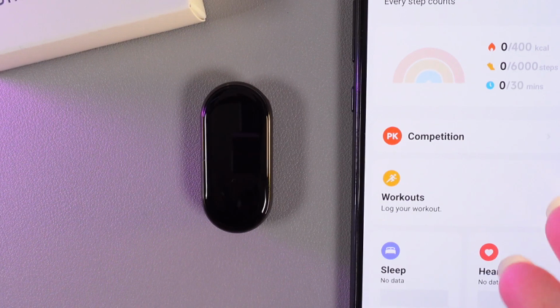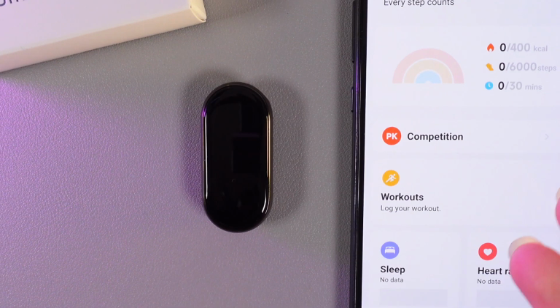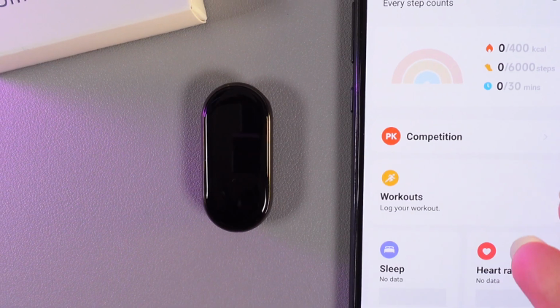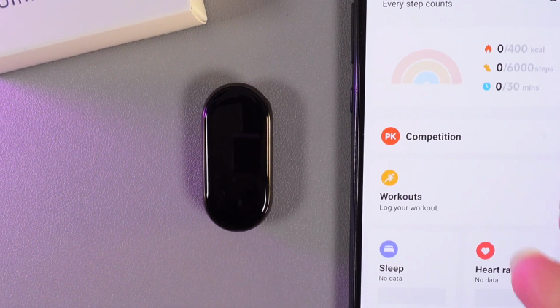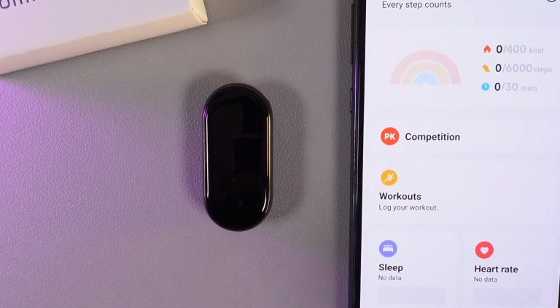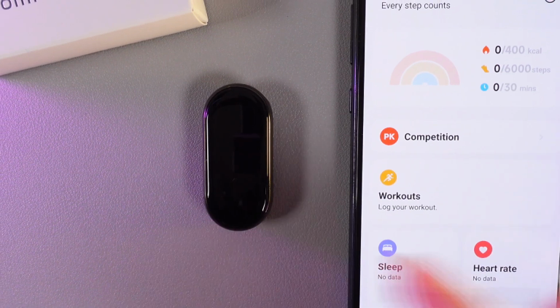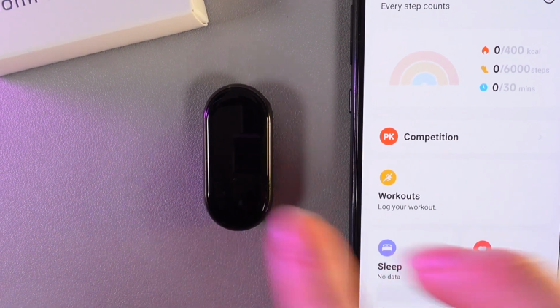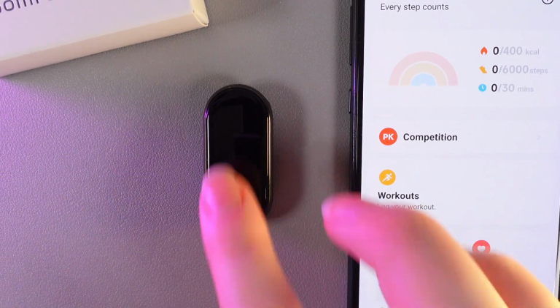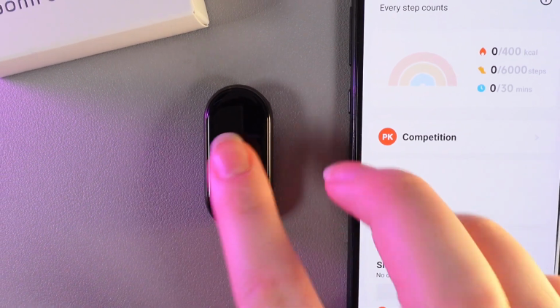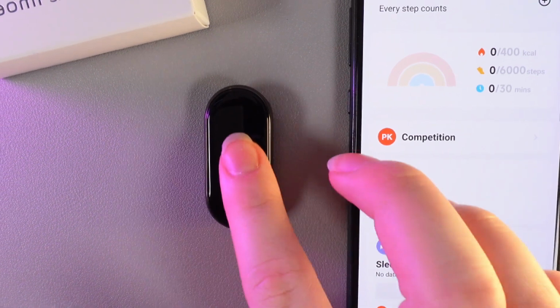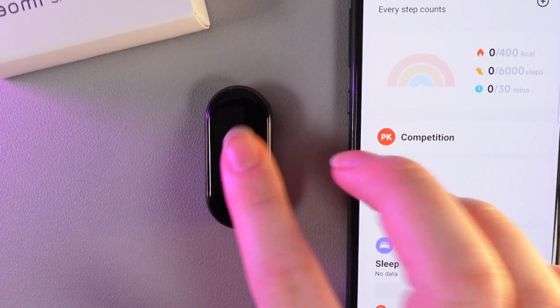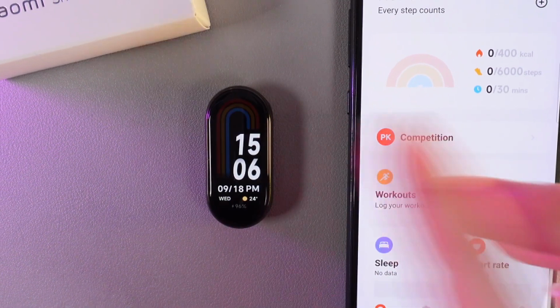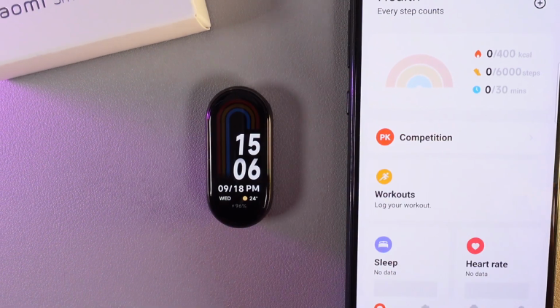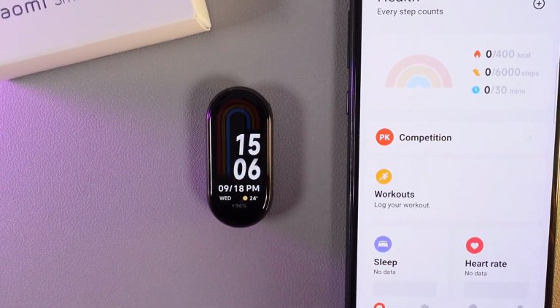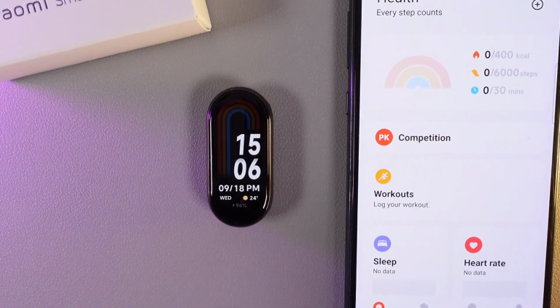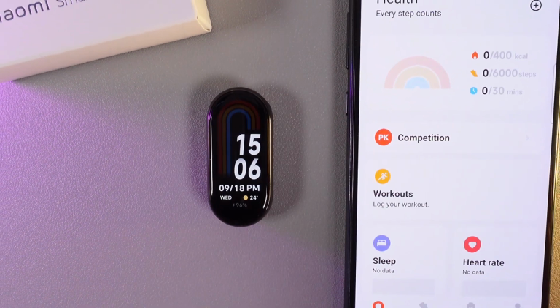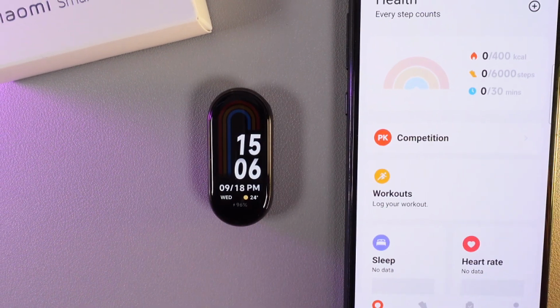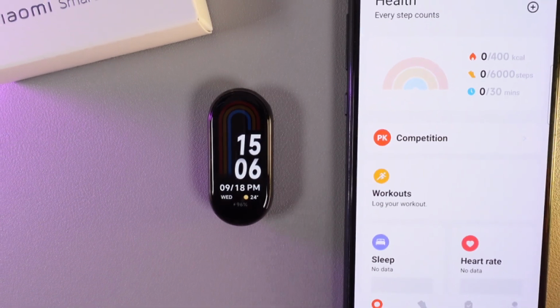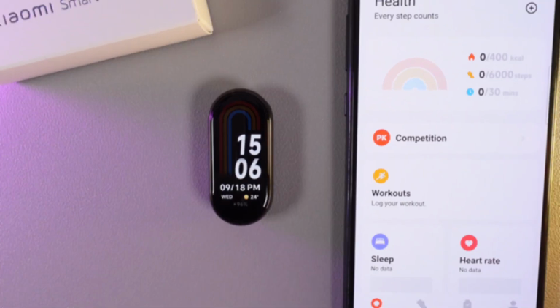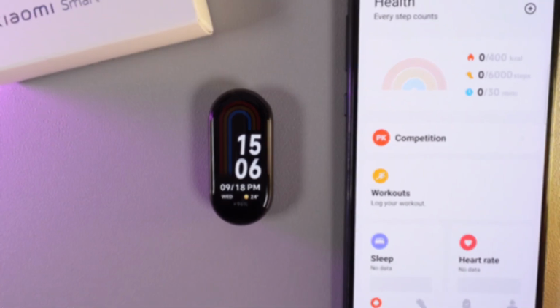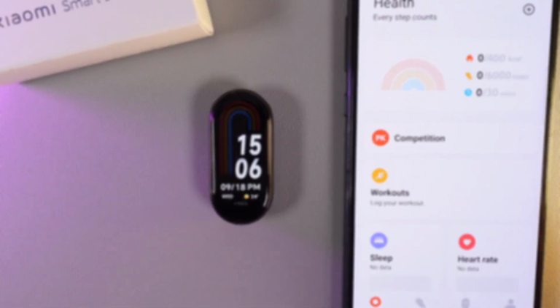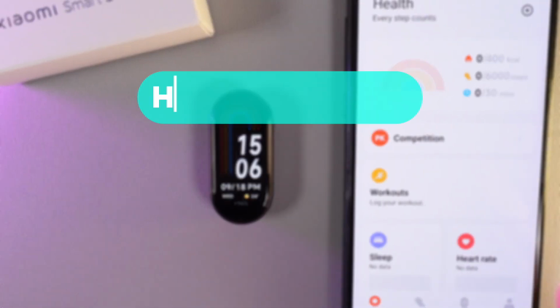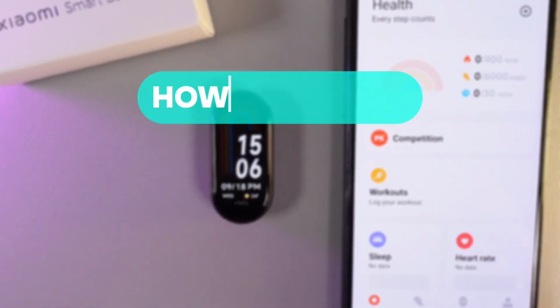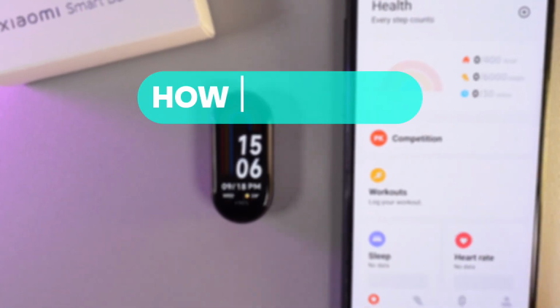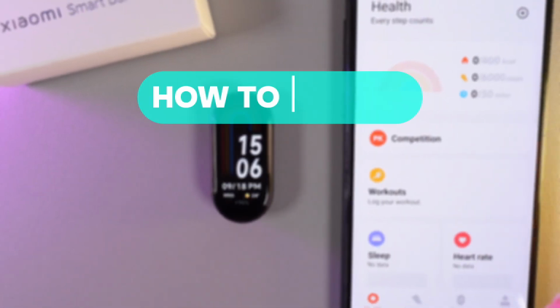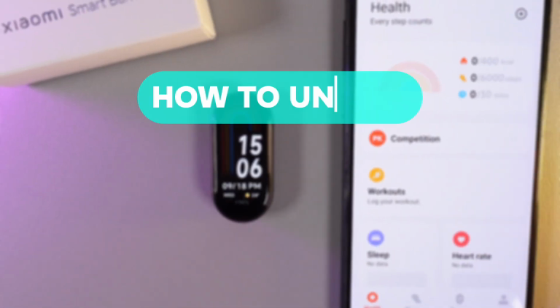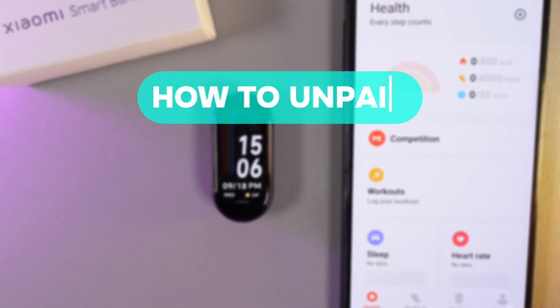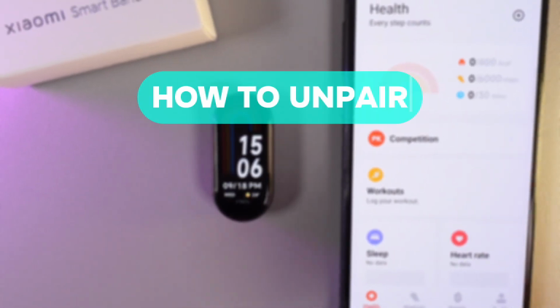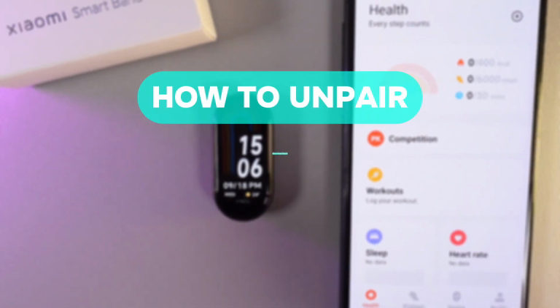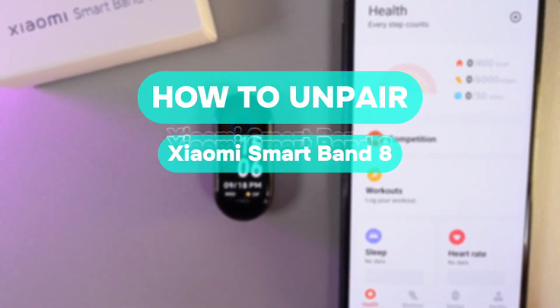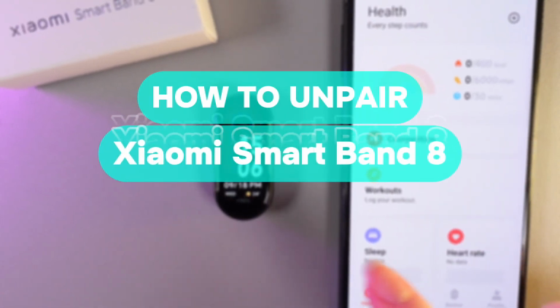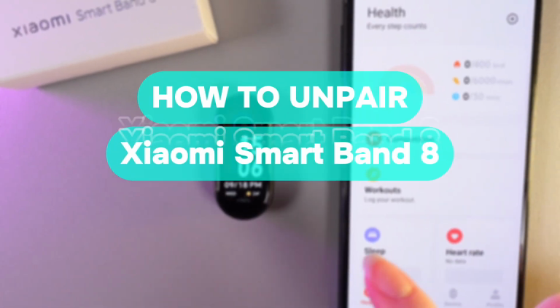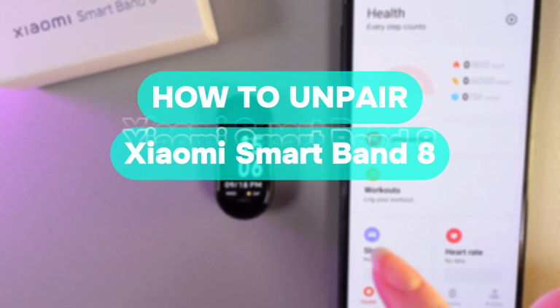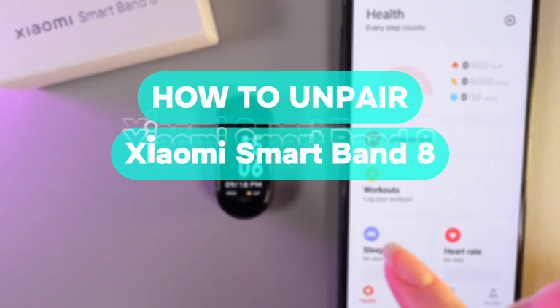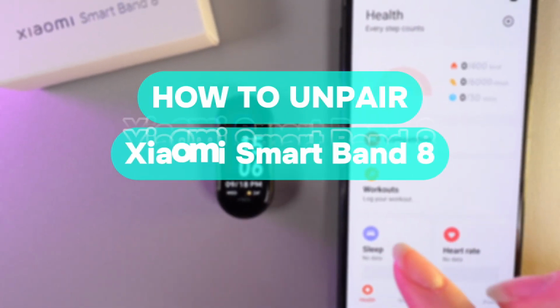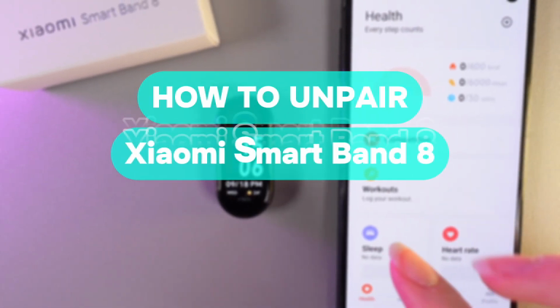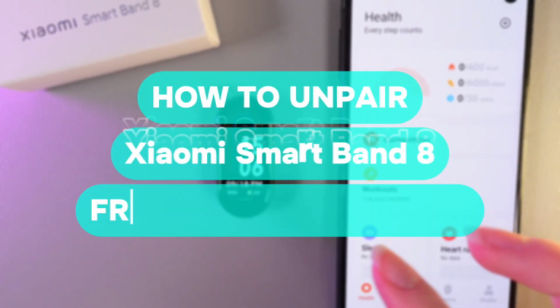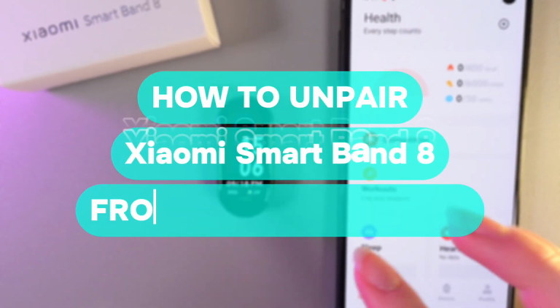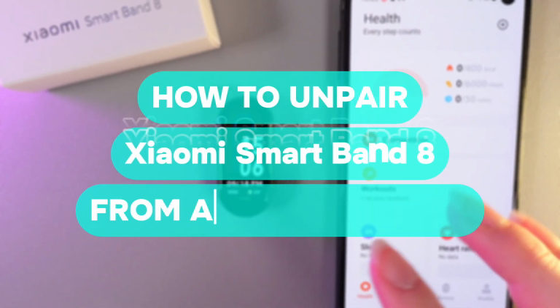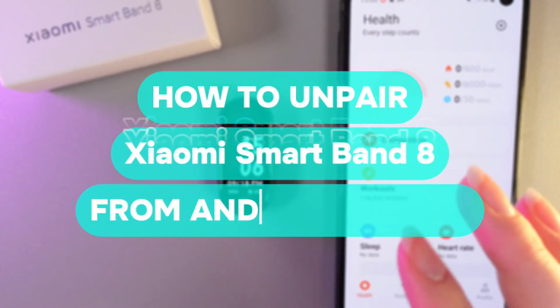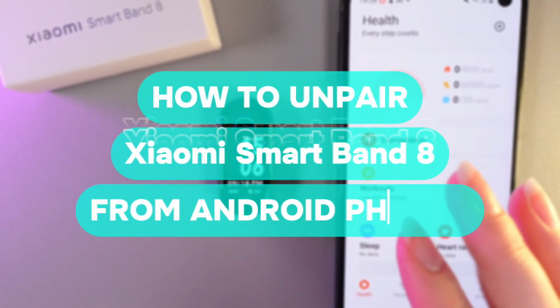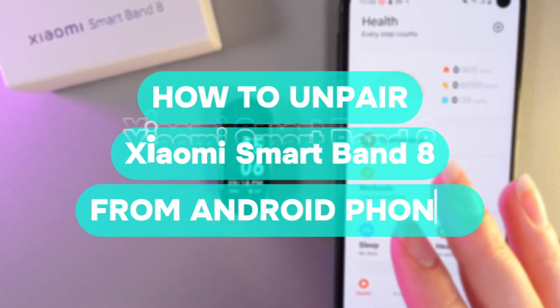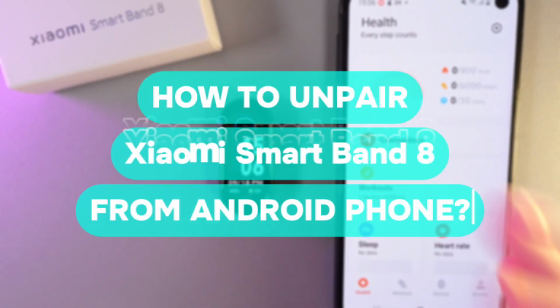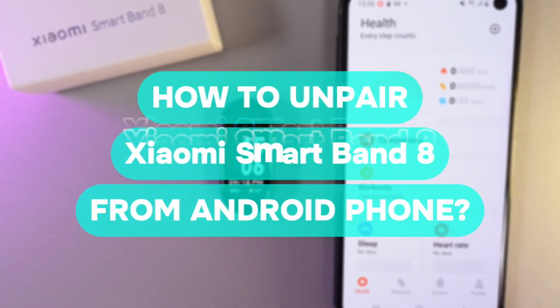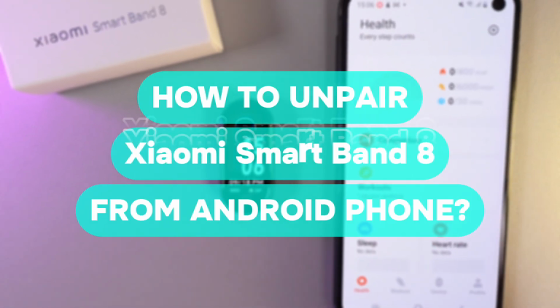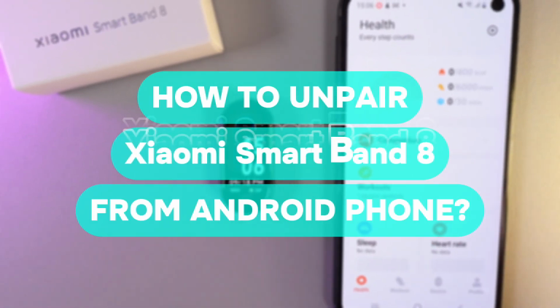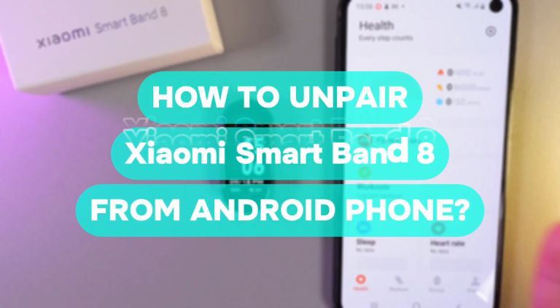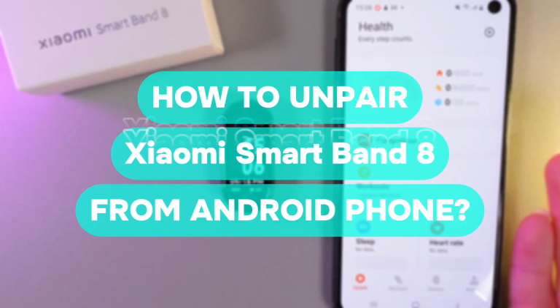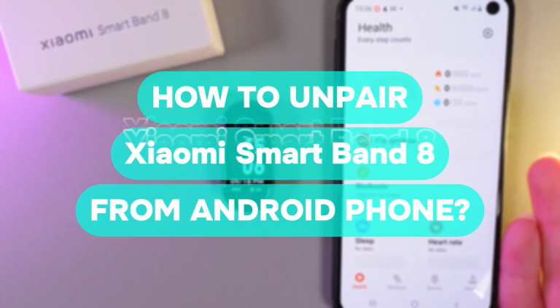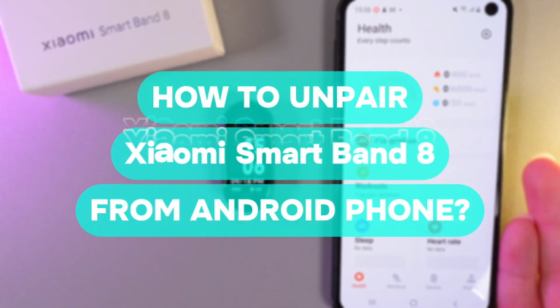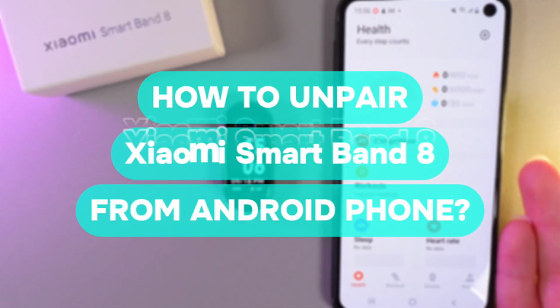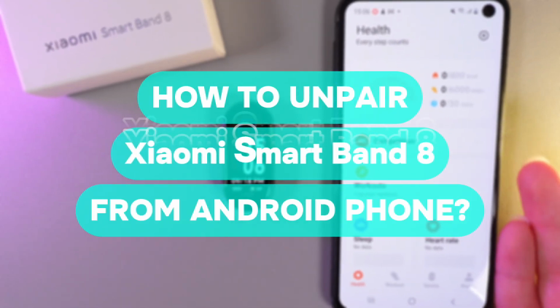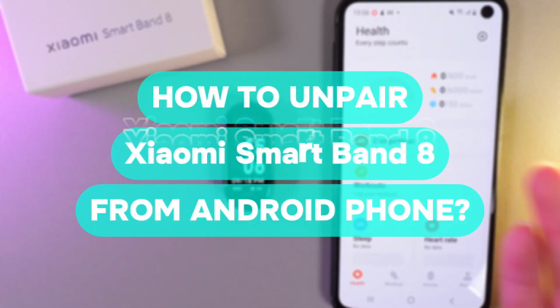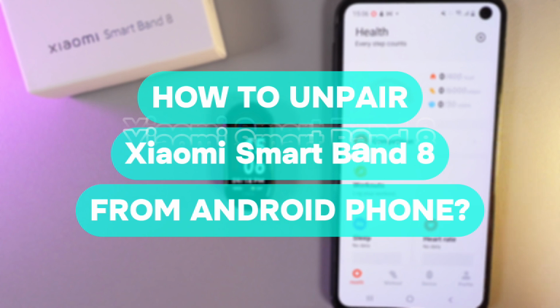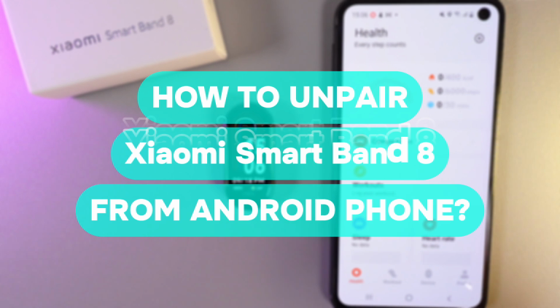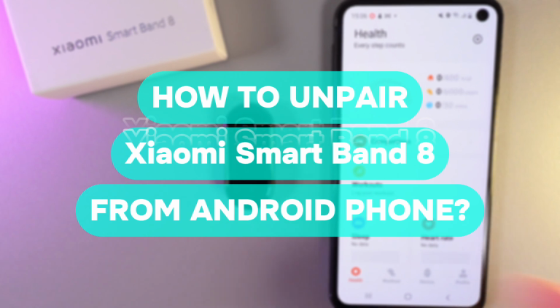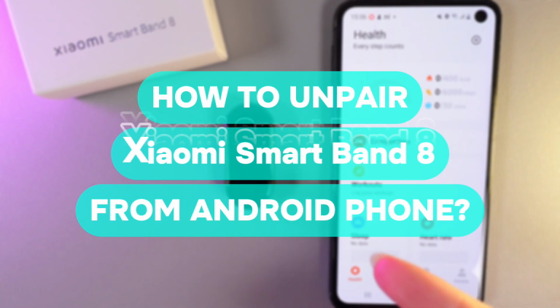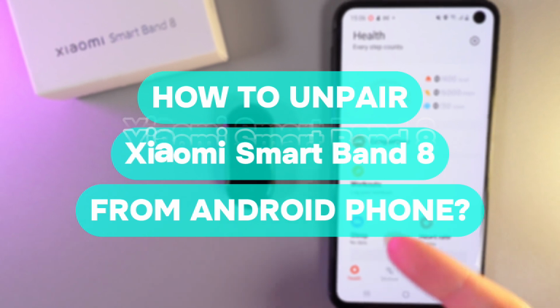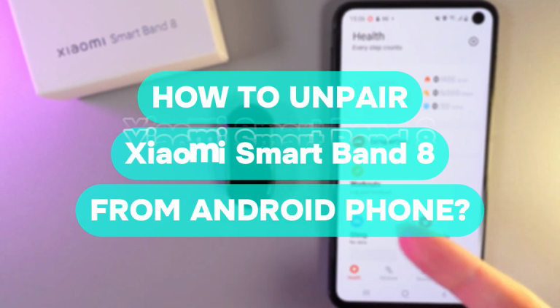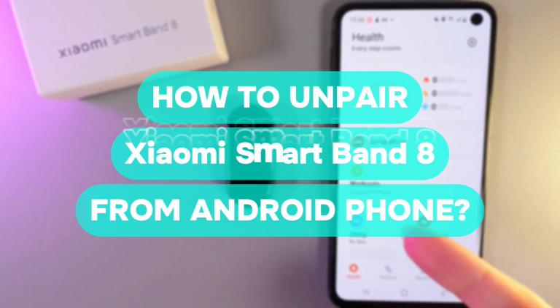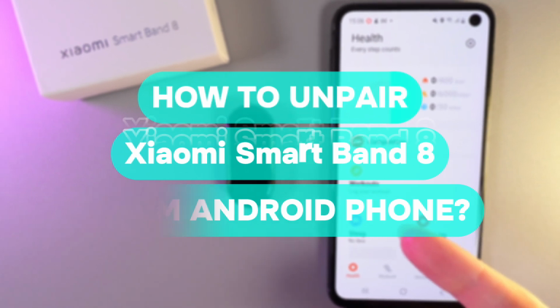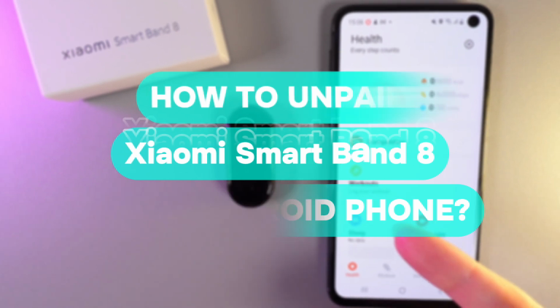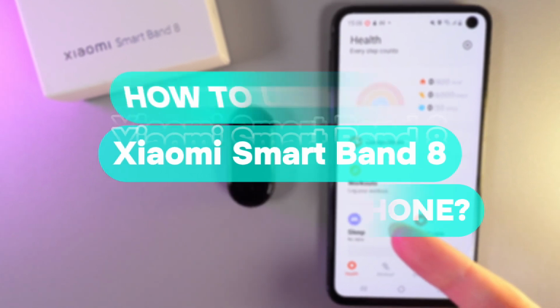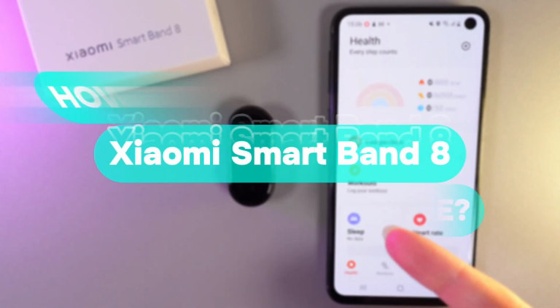Hi there! In today's video I'll show you how to unpair your Xiaomi Smartband 8 from an Android phone. Let's get started.